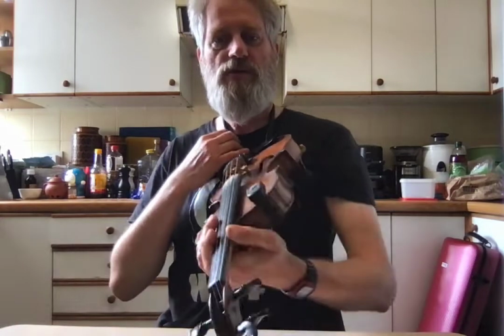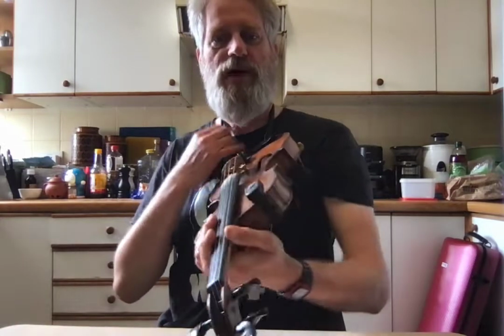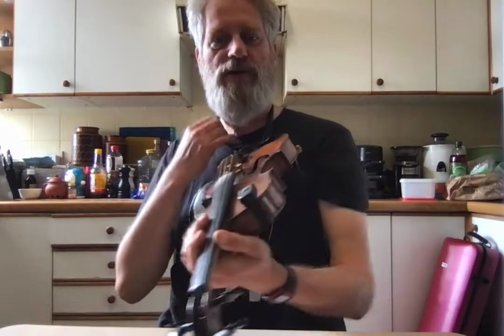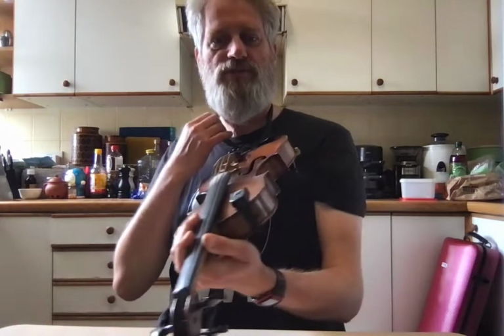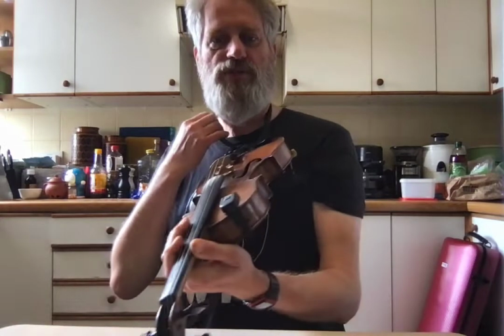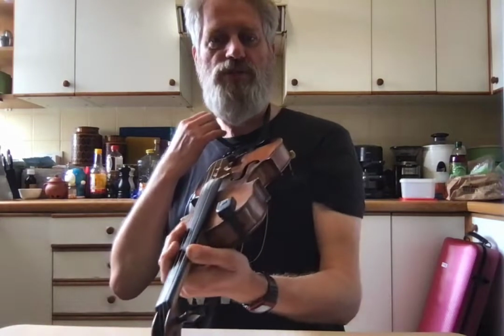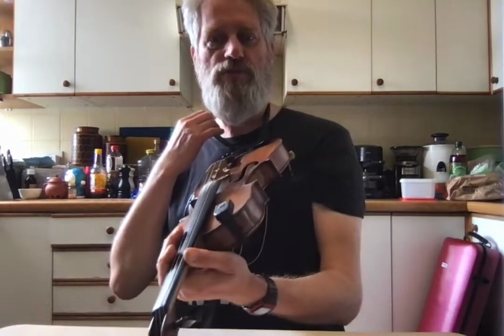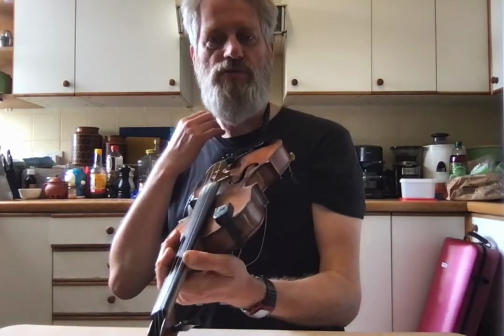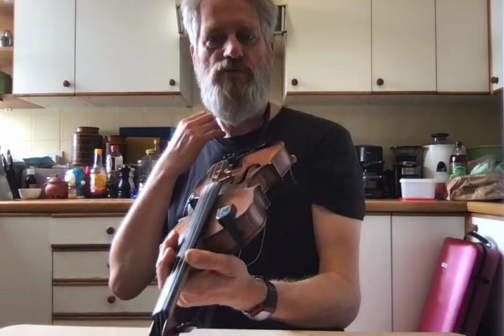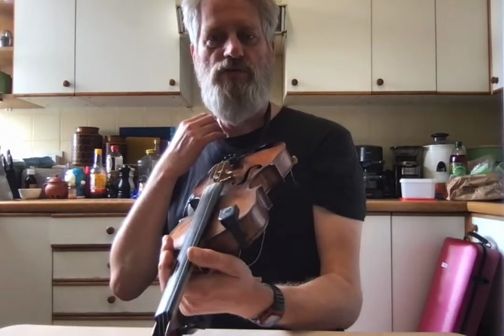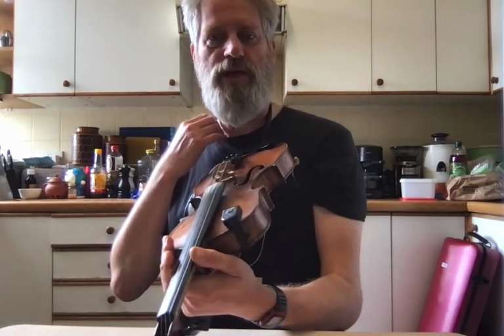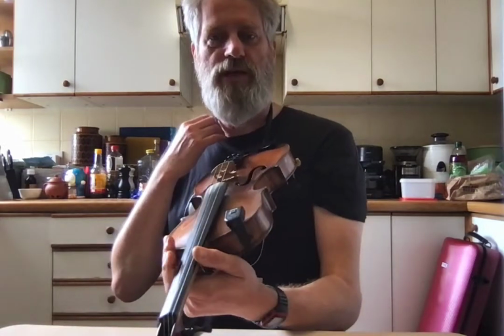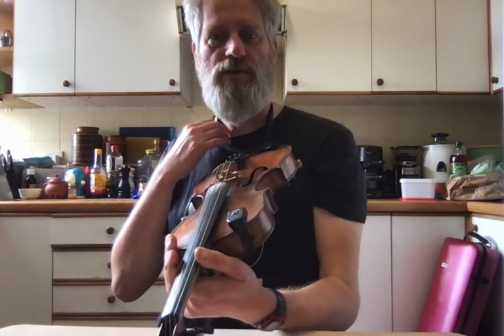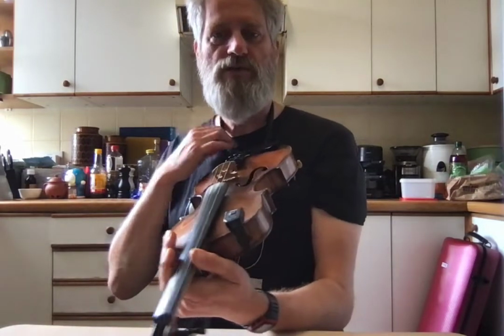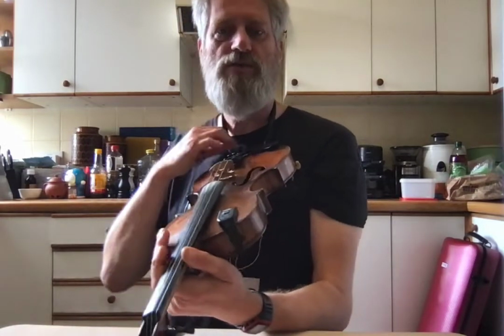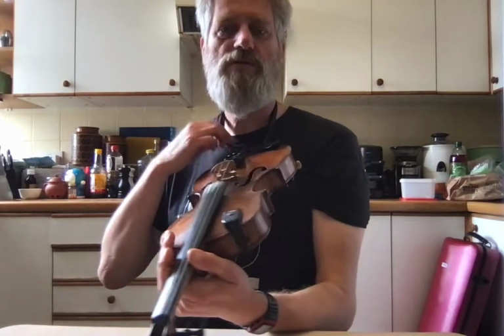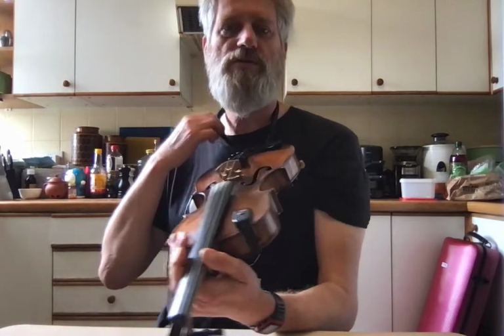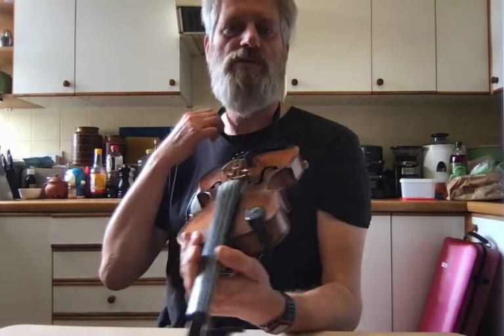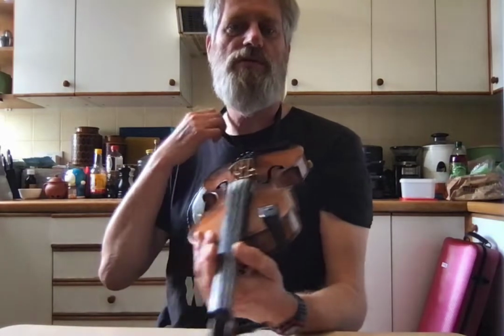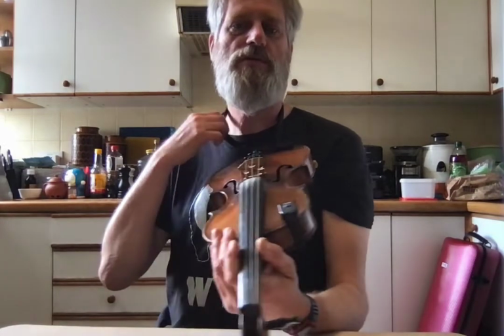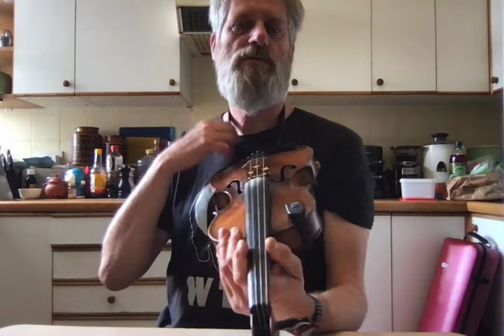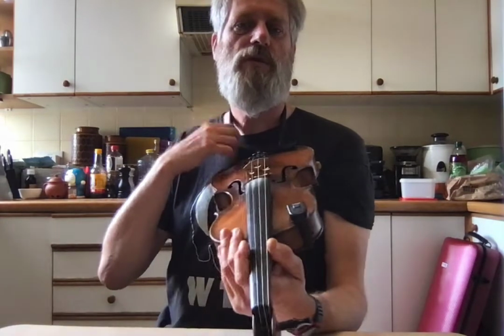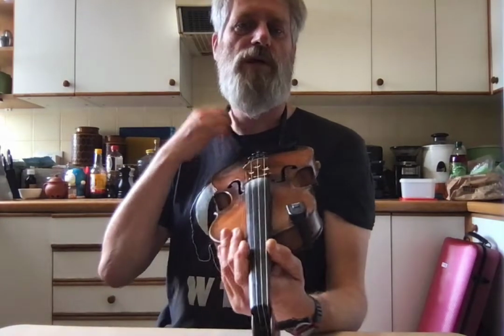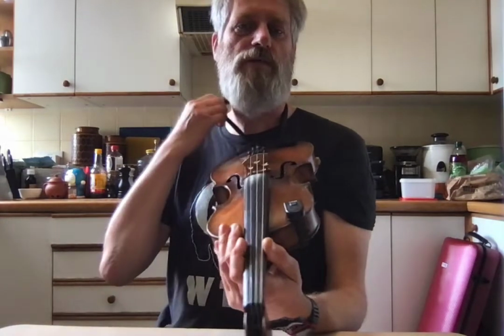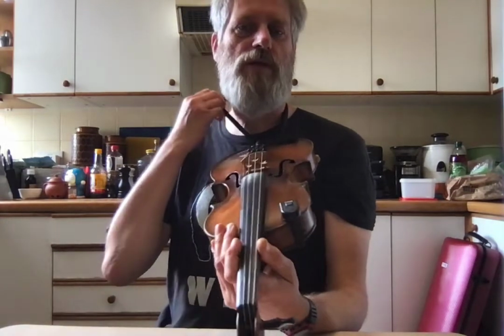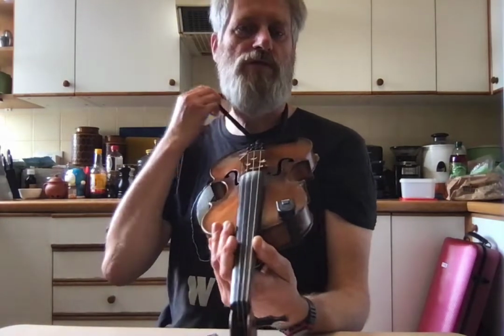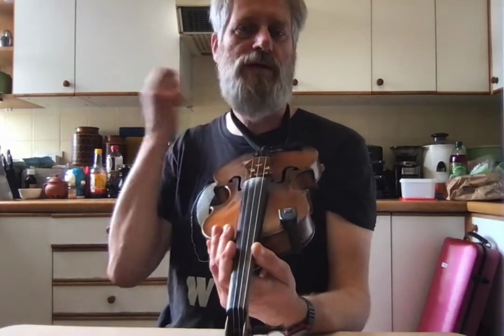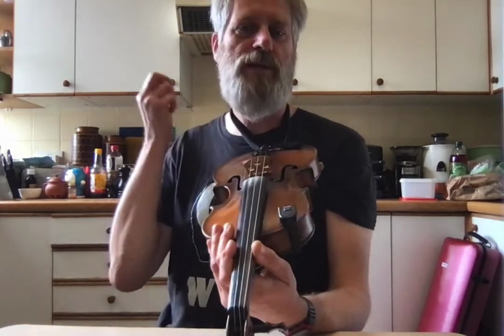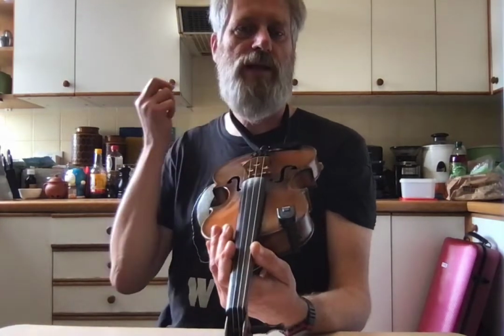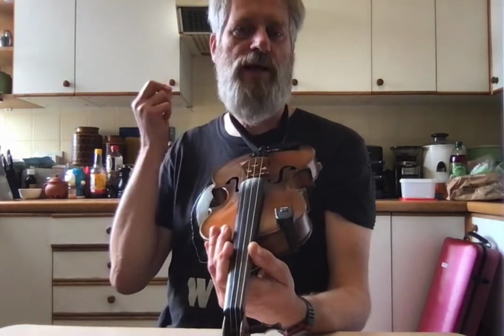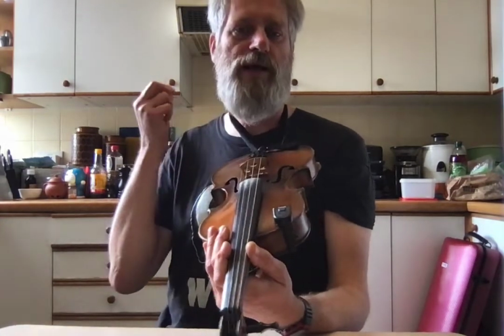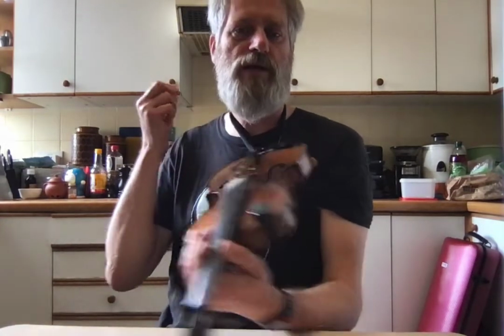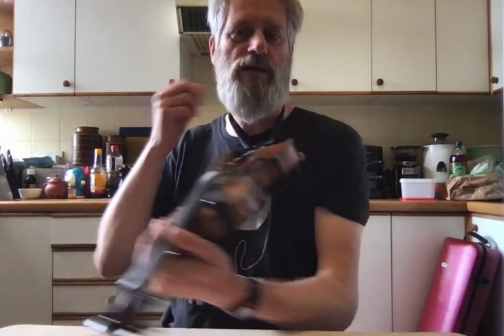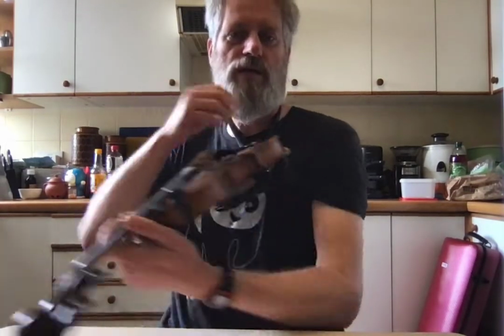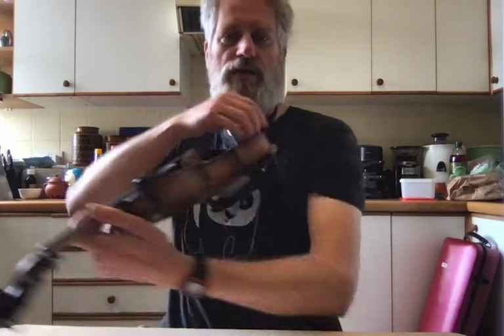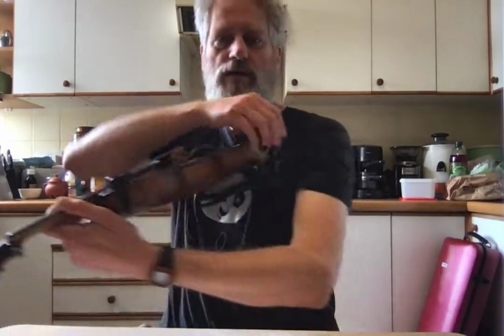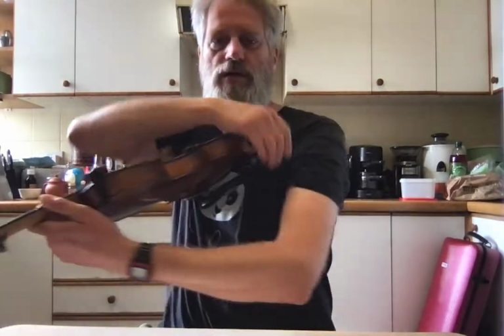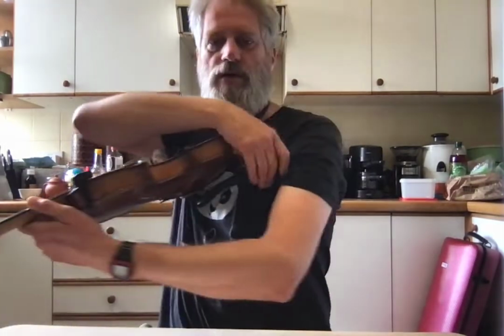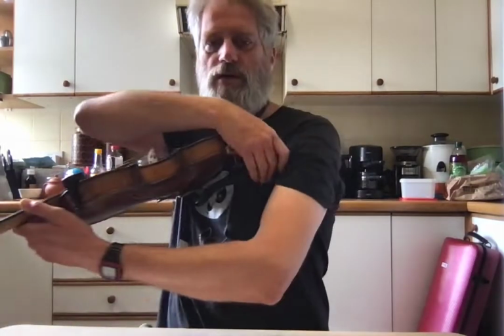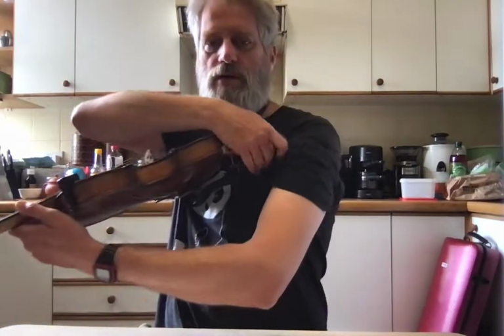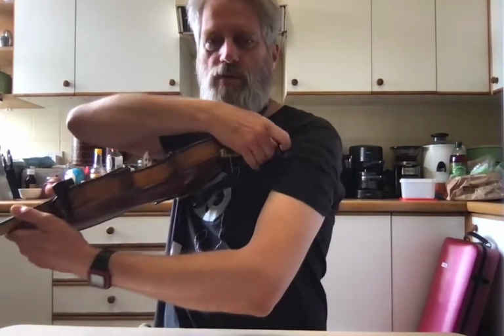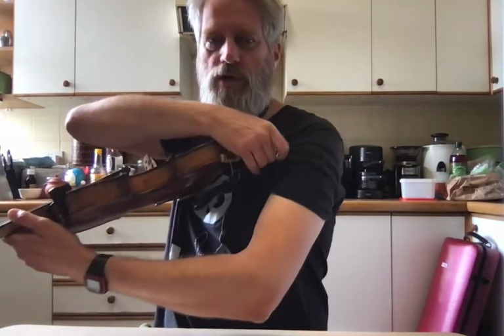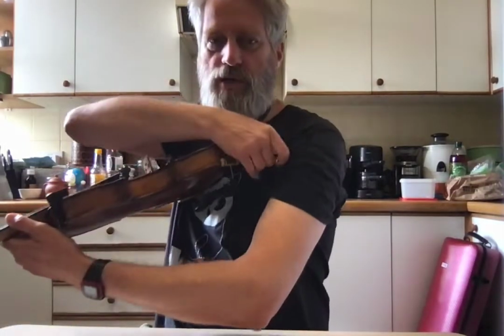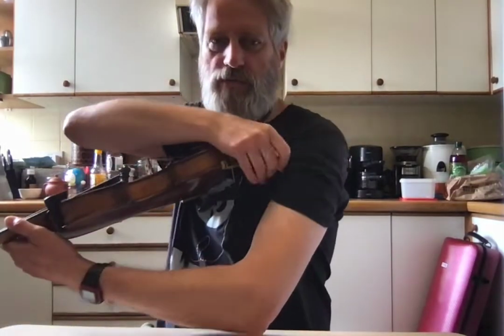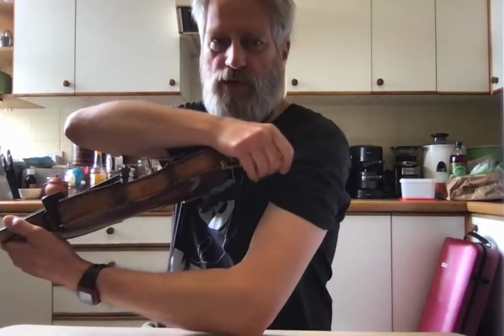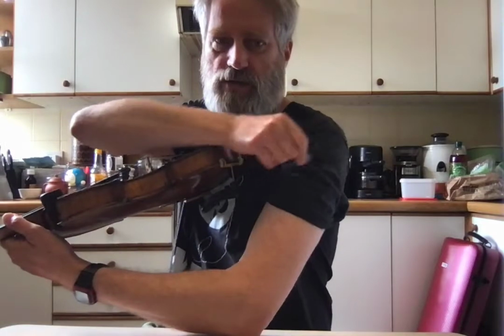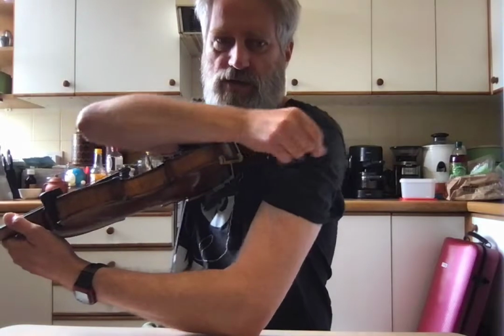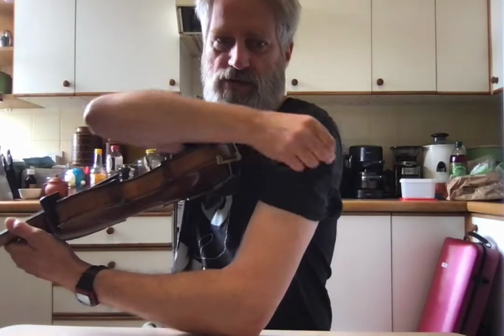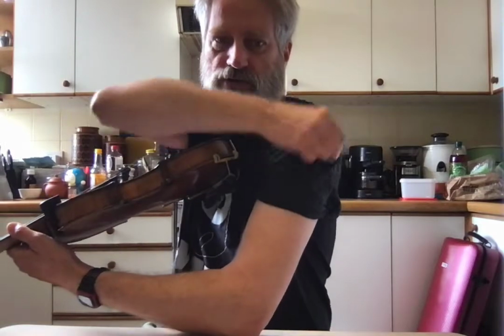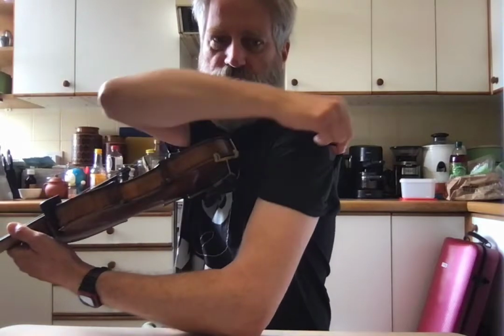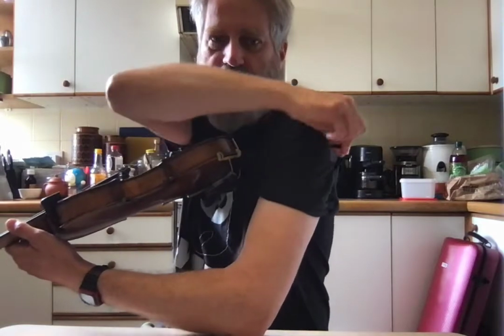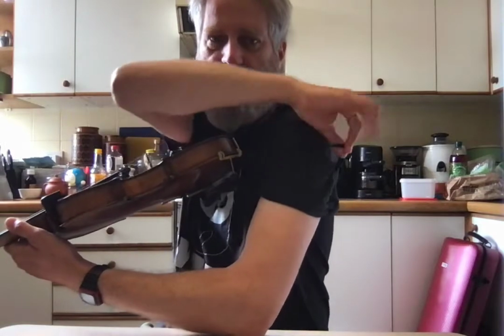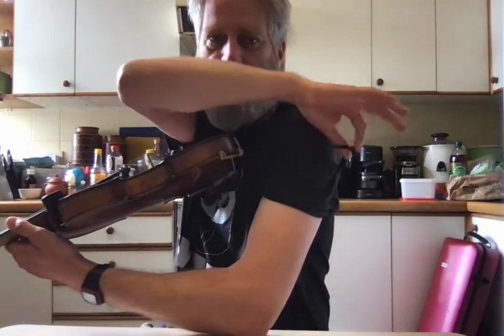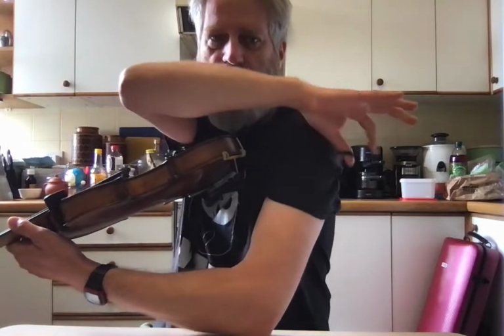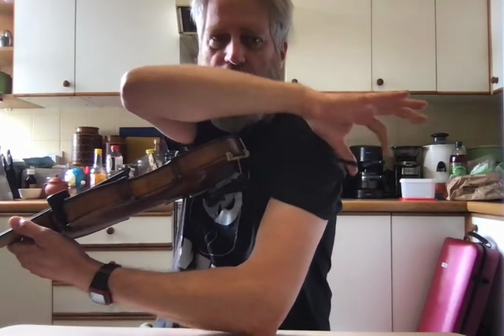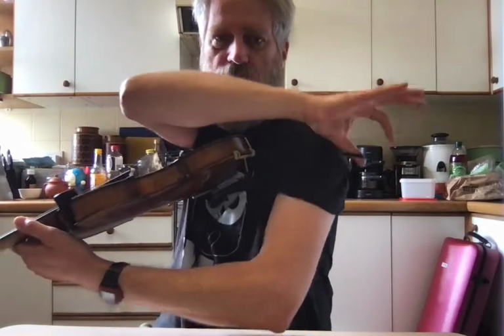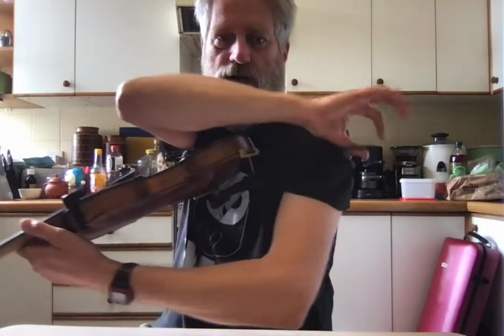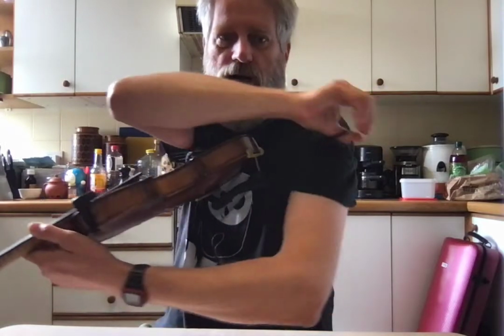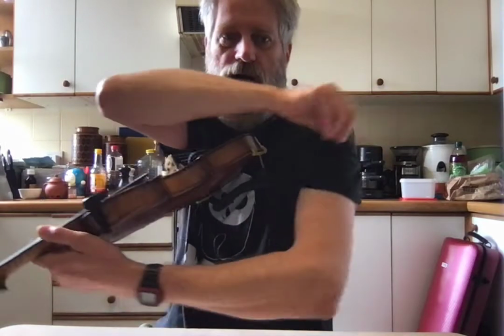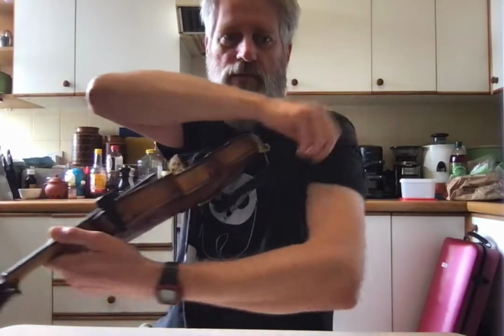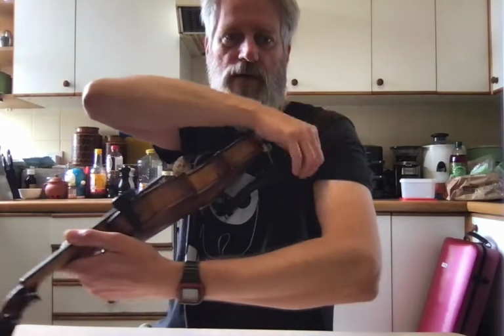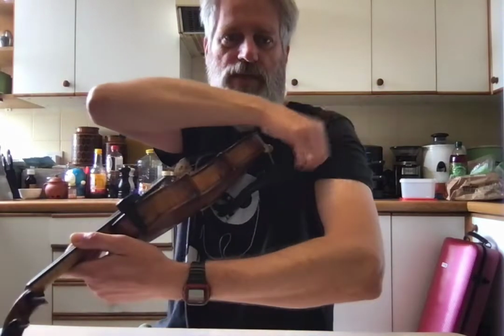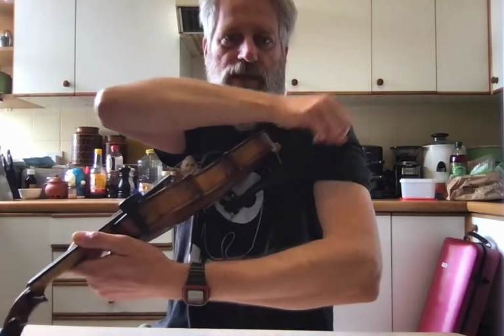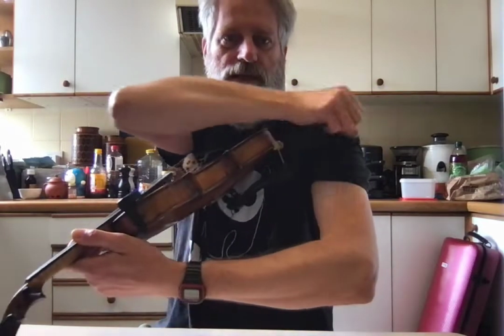So I have two strings. One of them goes around my neck. One of them goes around my arm up here.